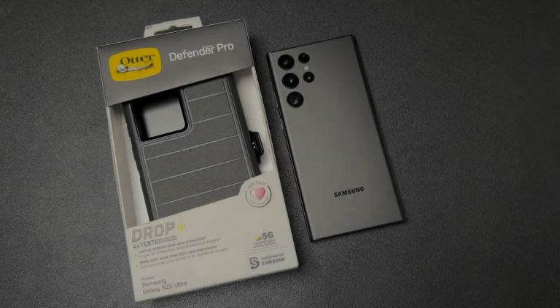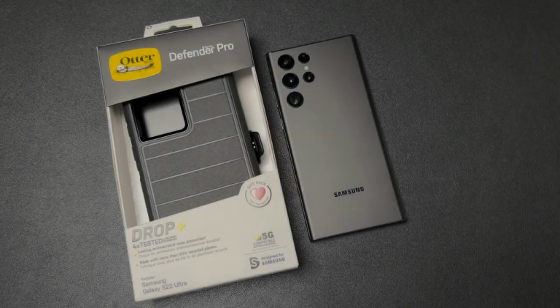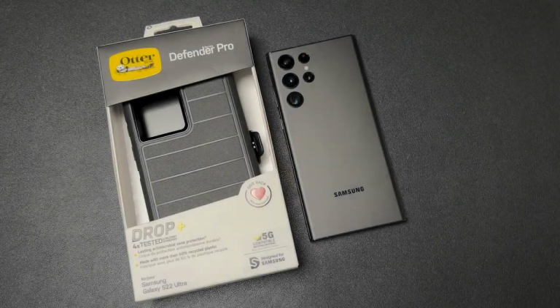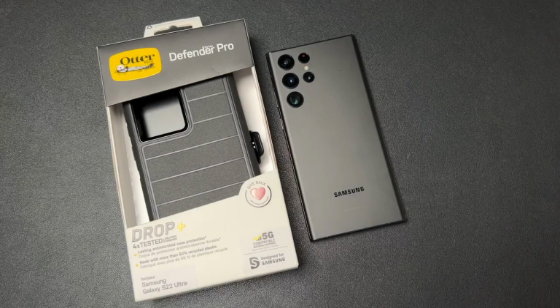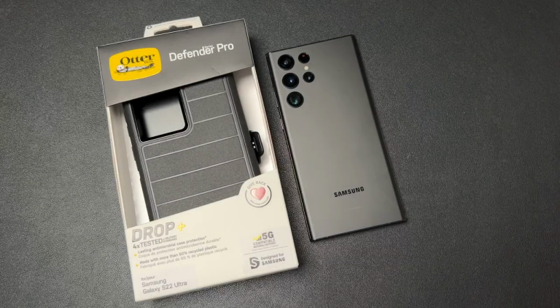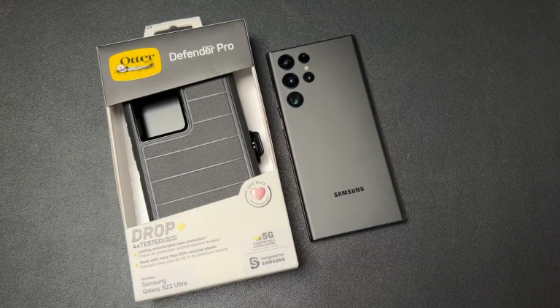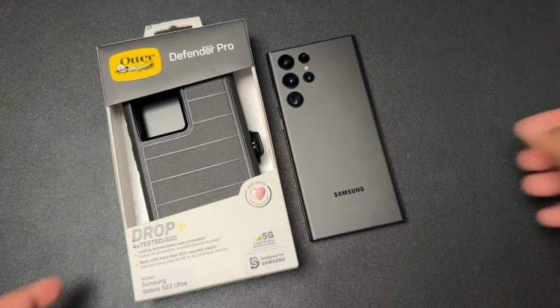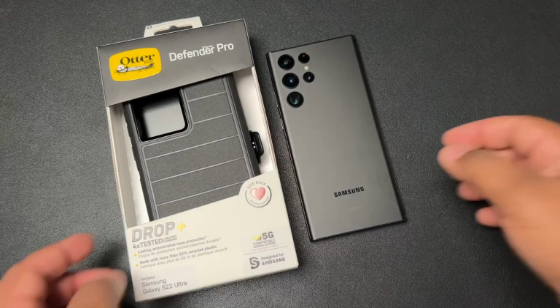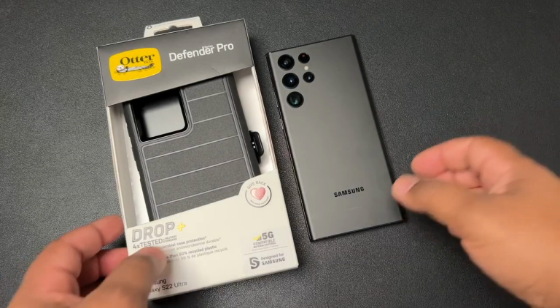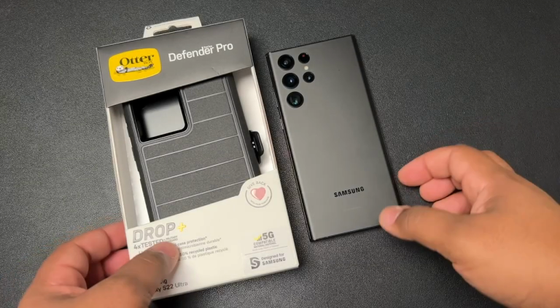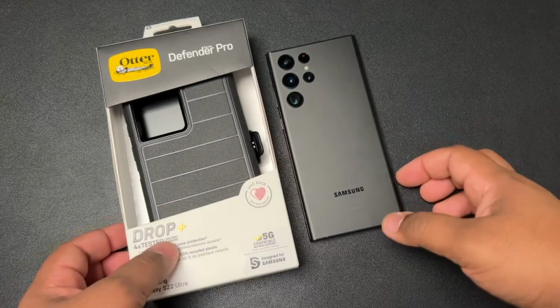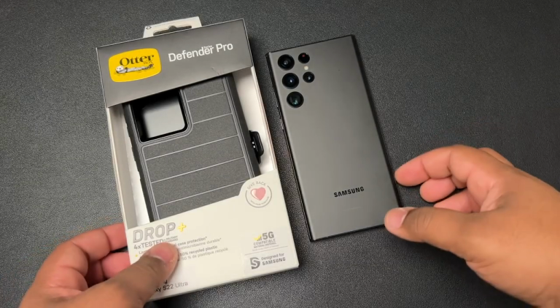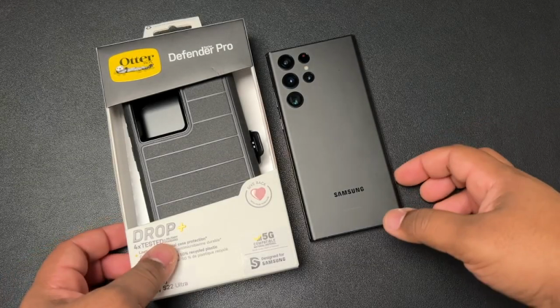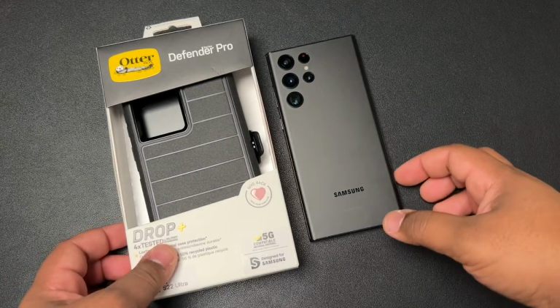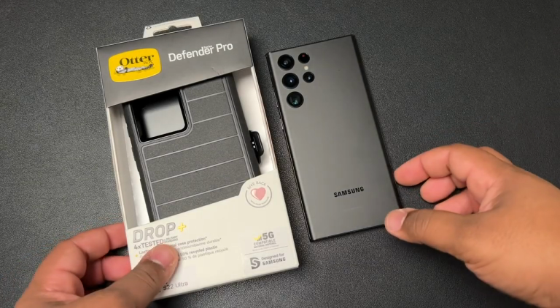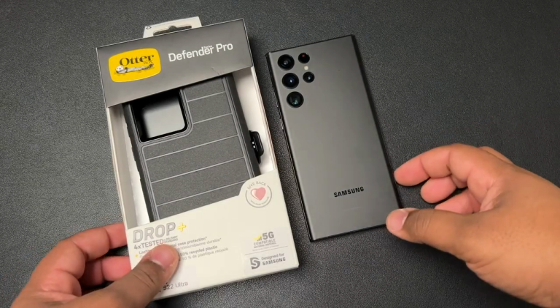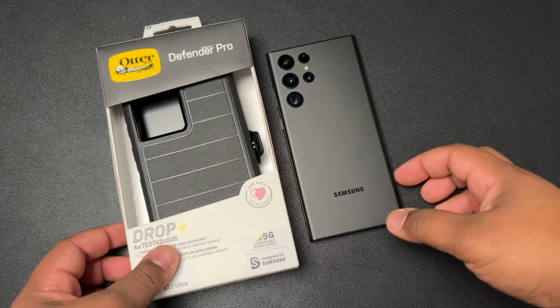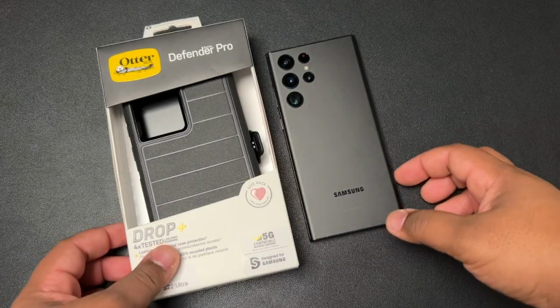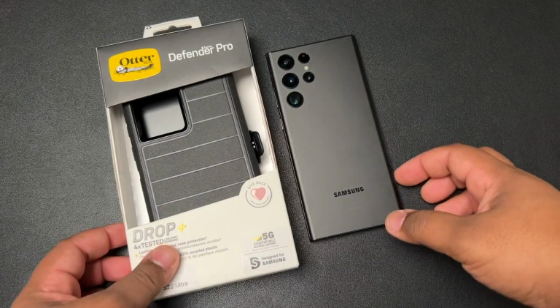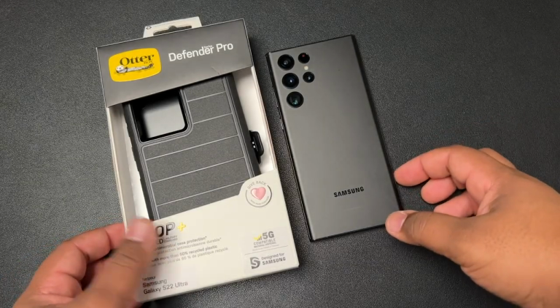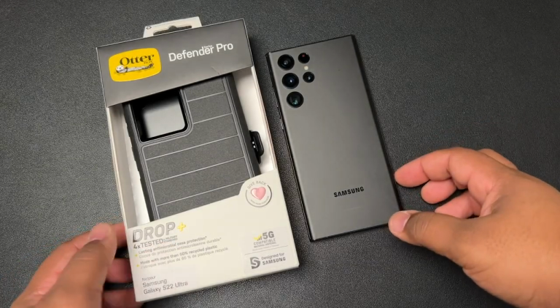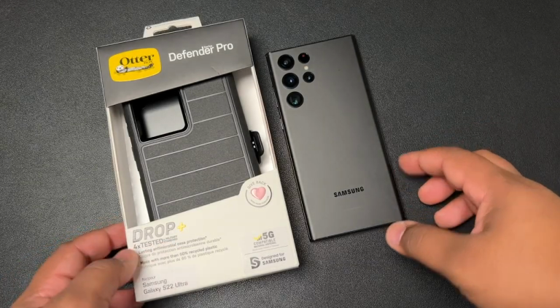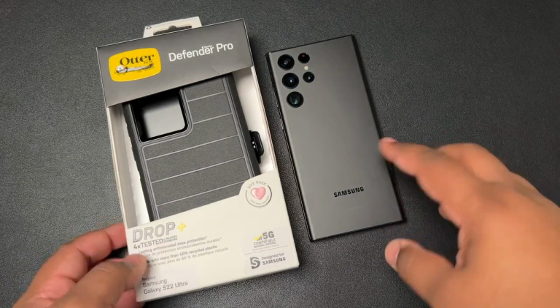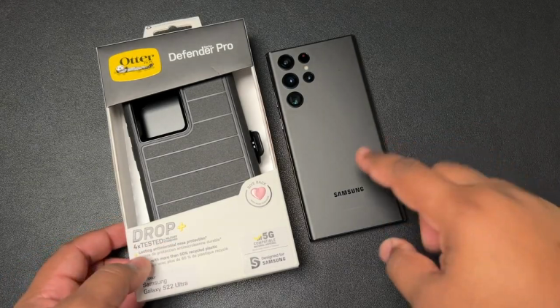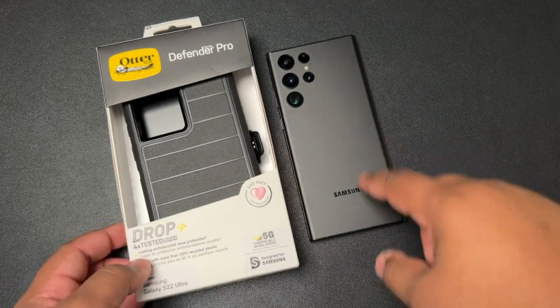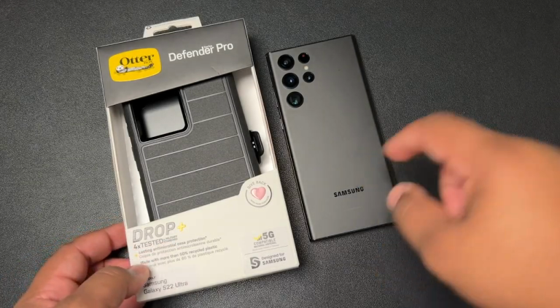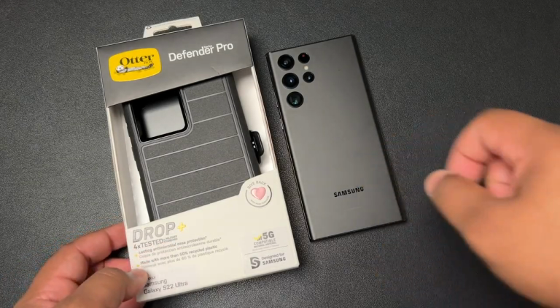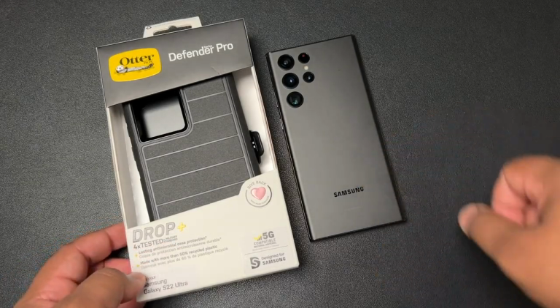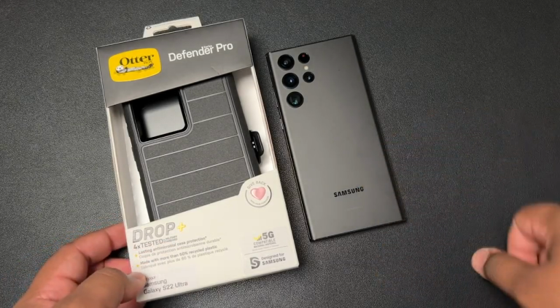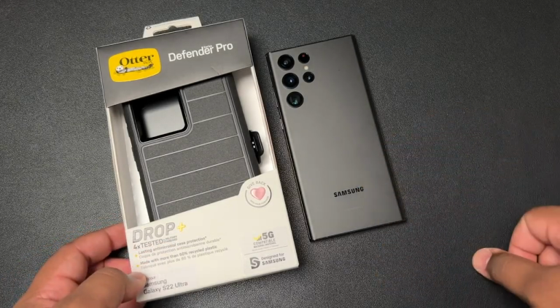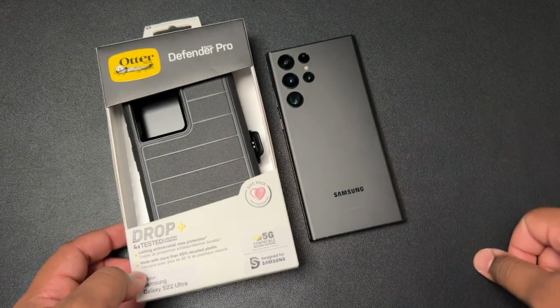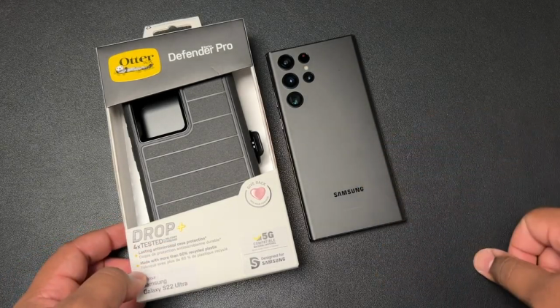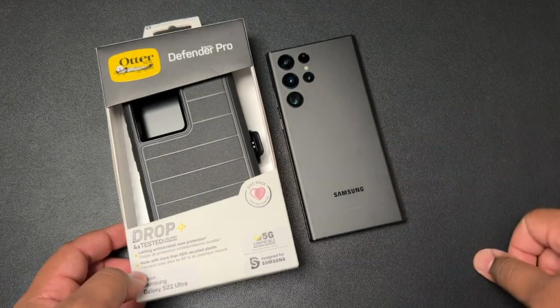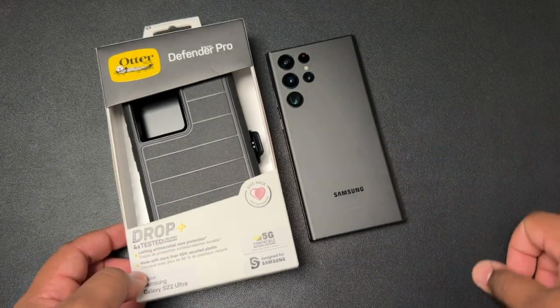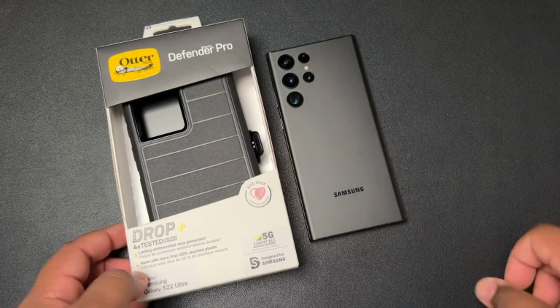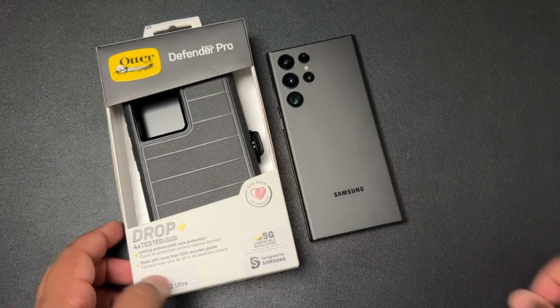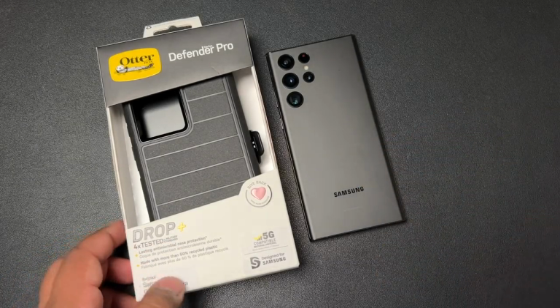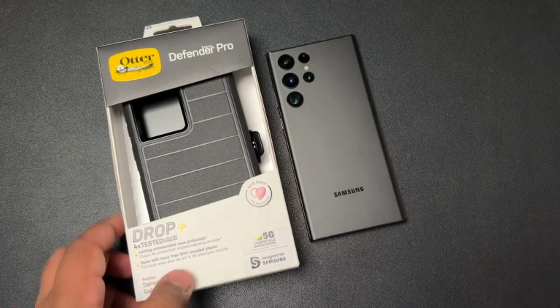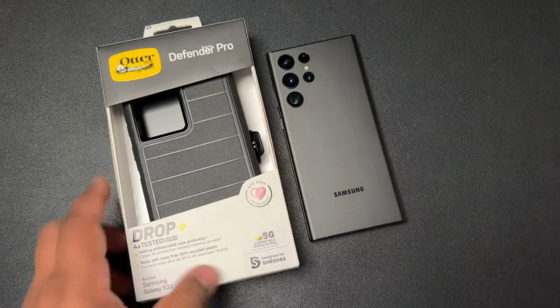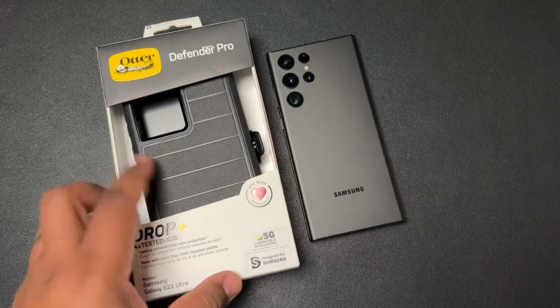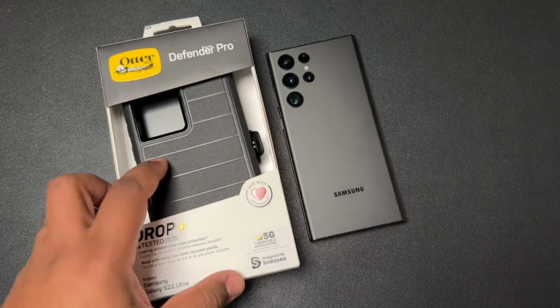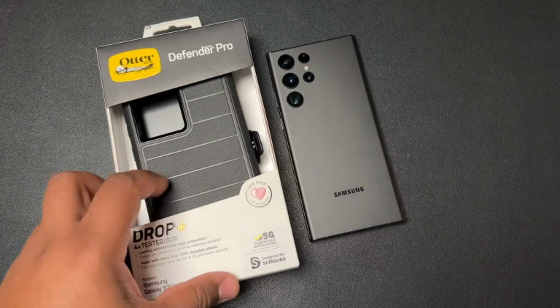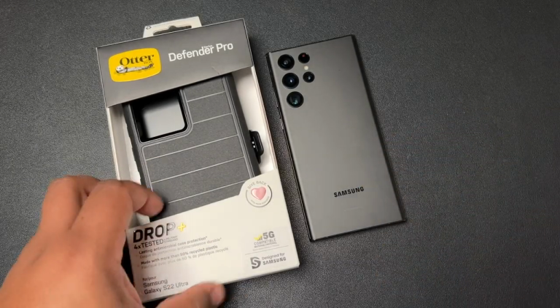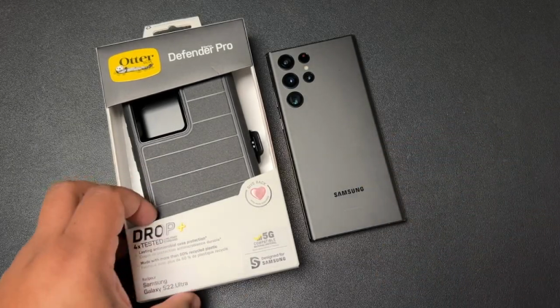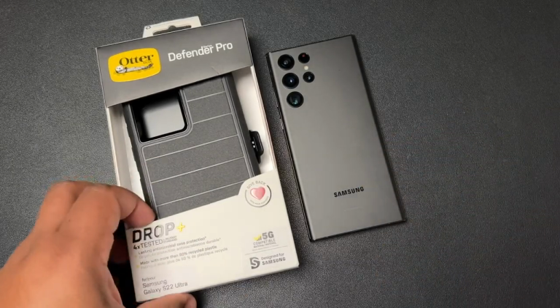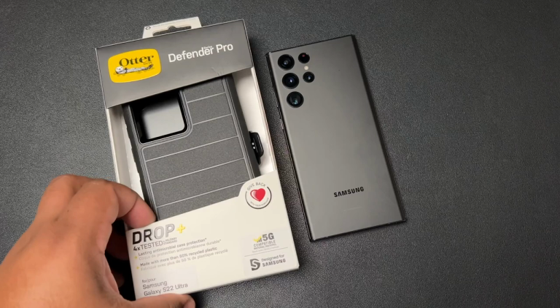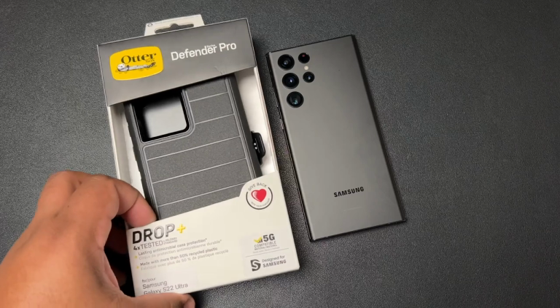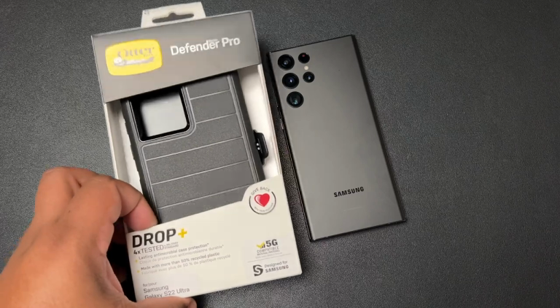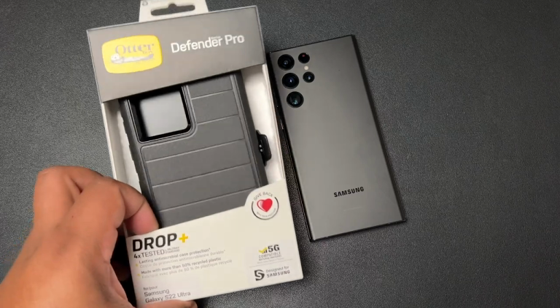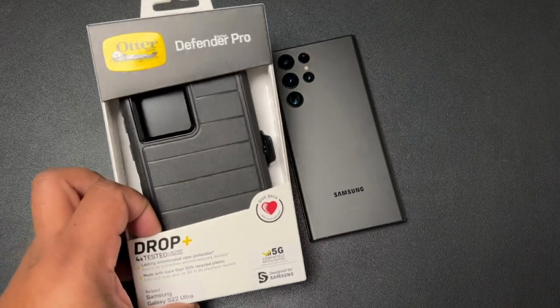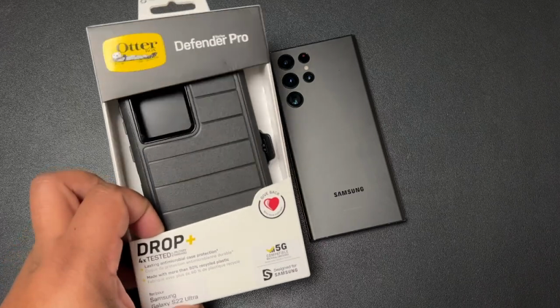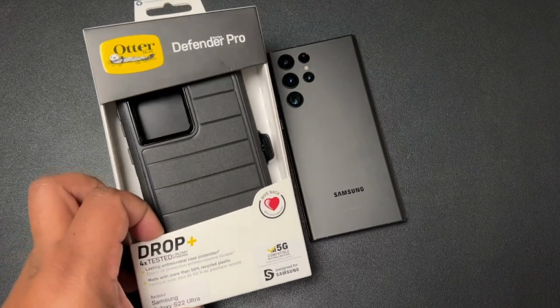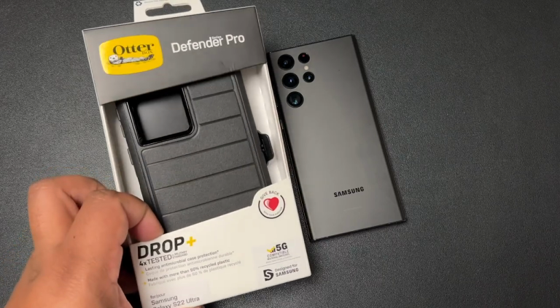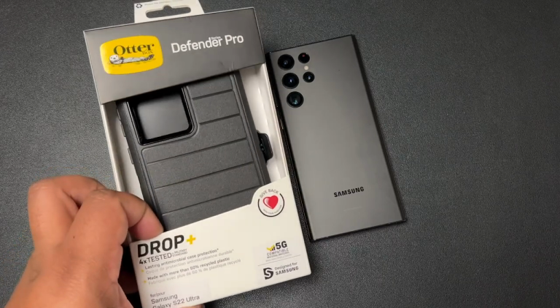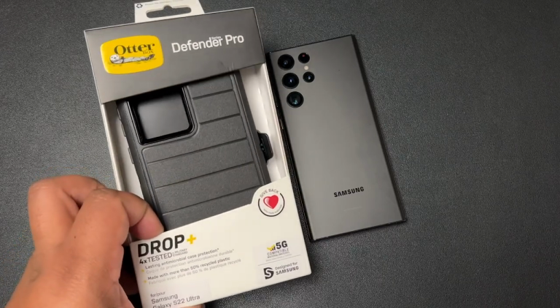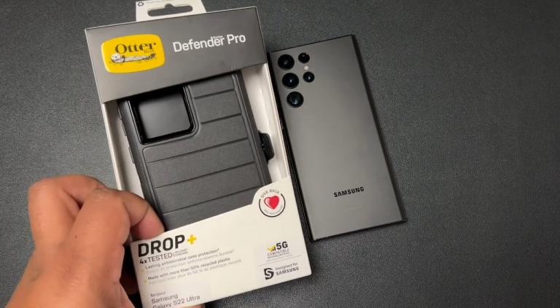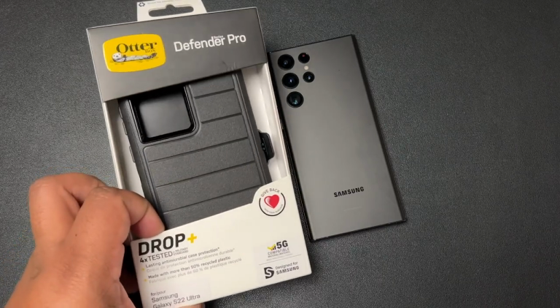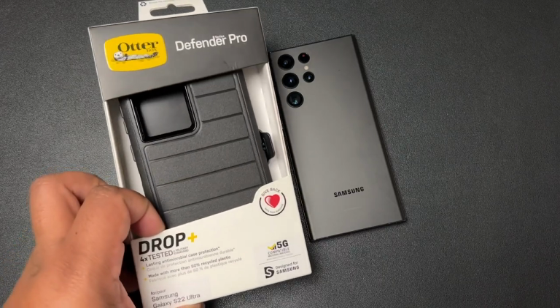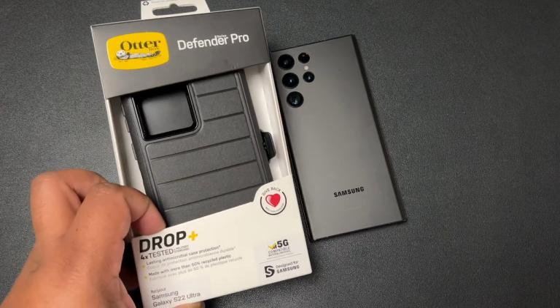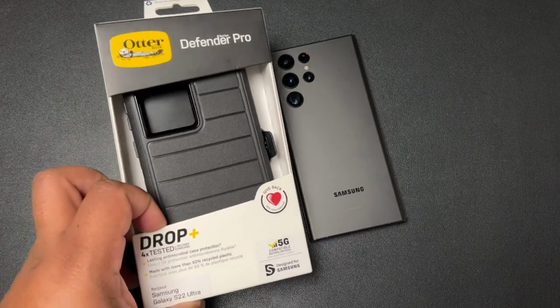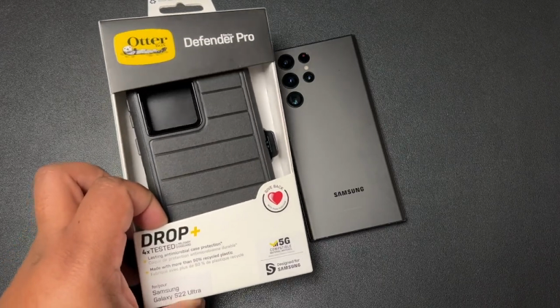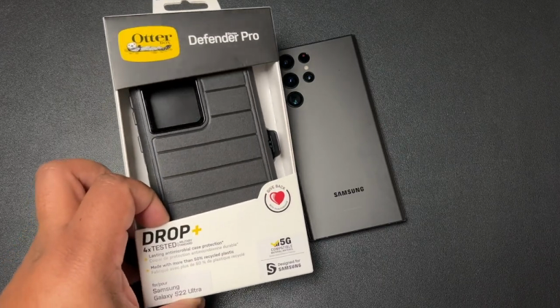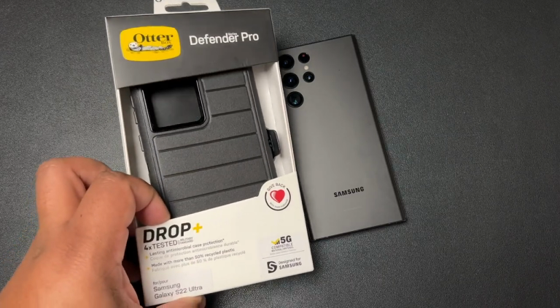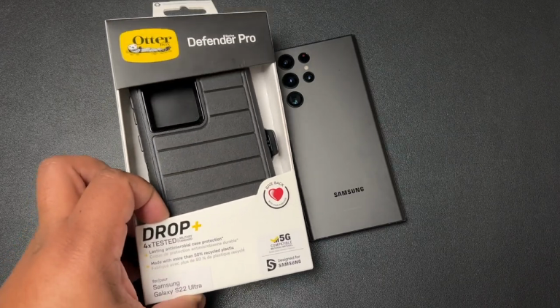Yo yo yo, YouTube, what's up? Tech King Mike back with another video. And yes, man, we got another case video on deck for you guys.